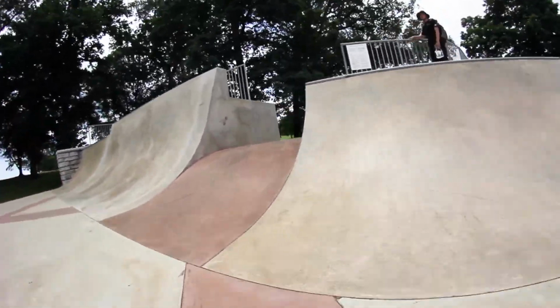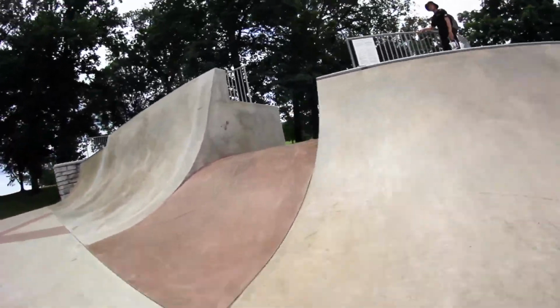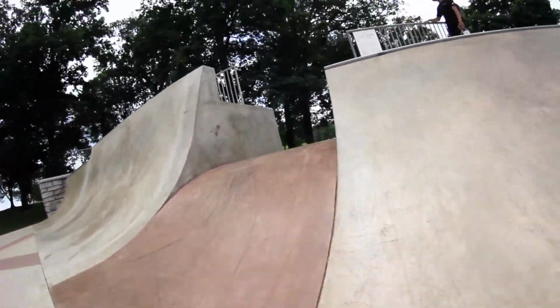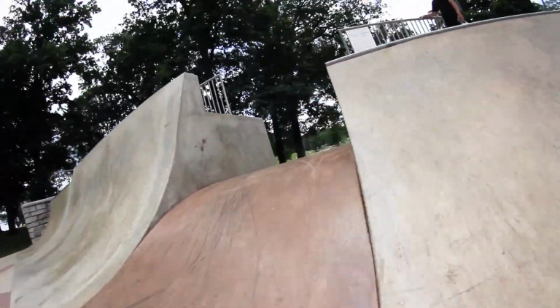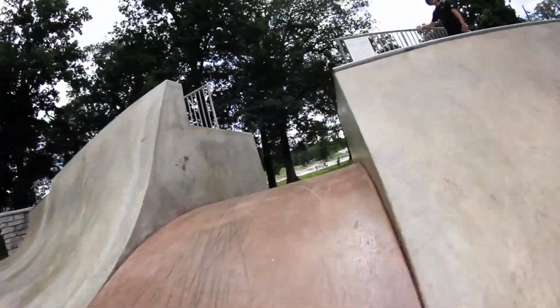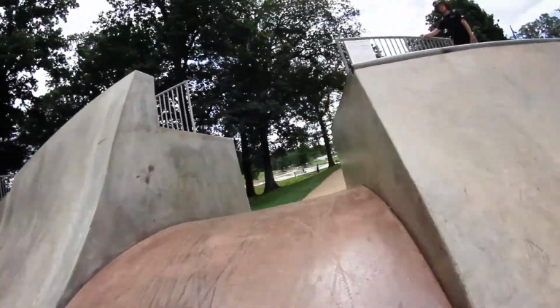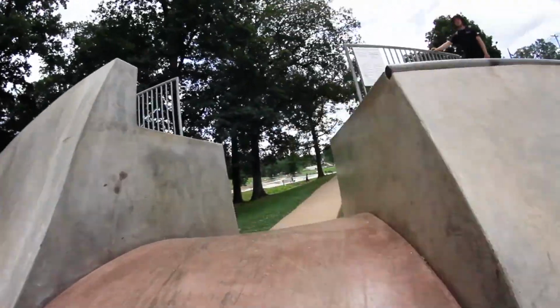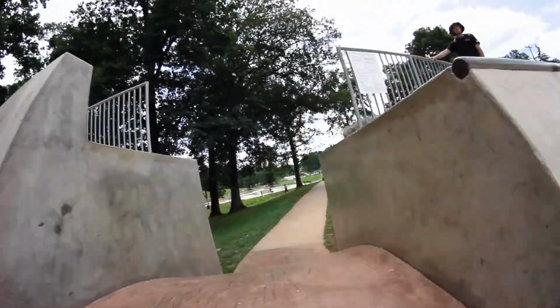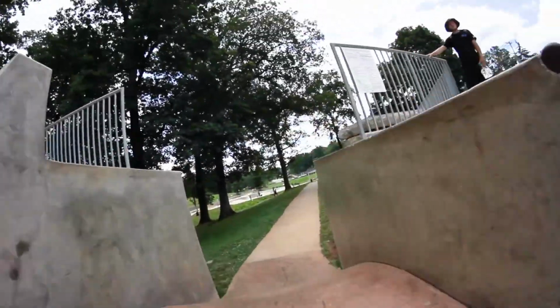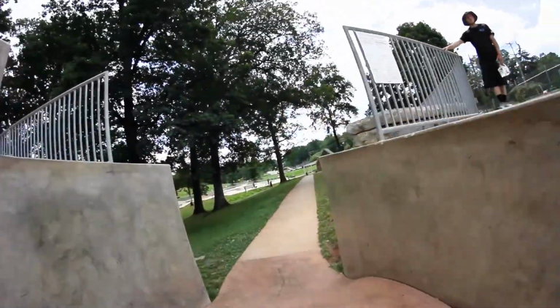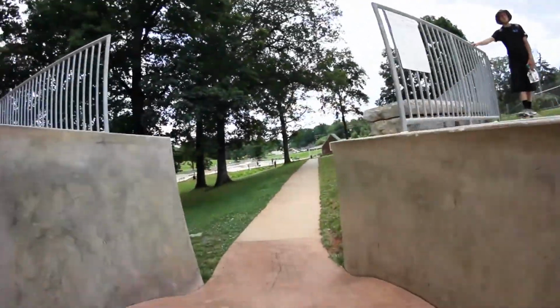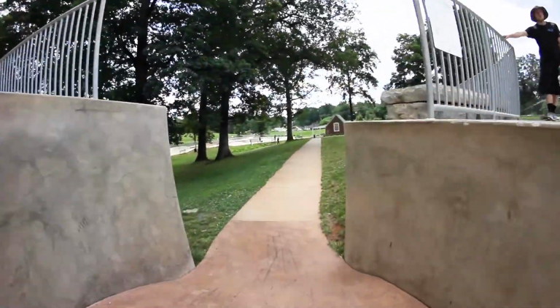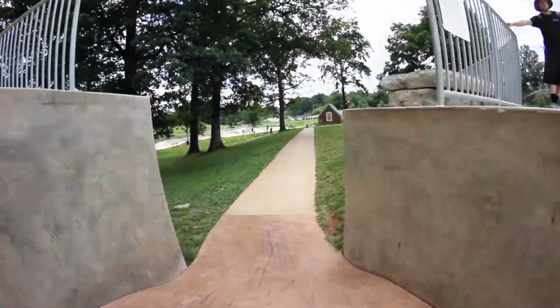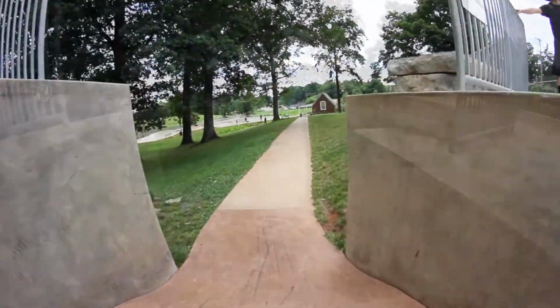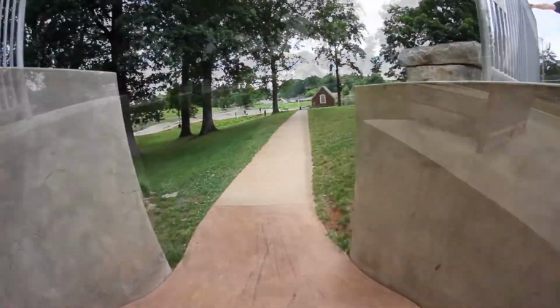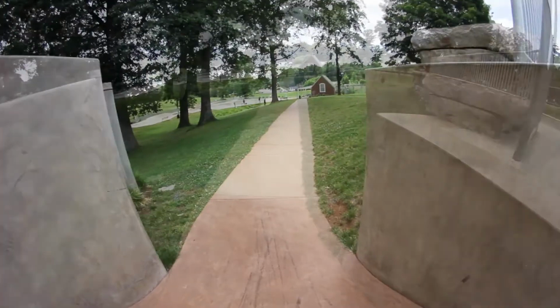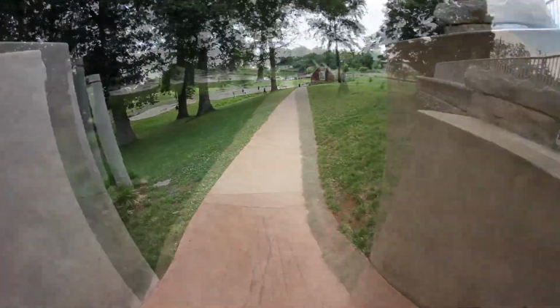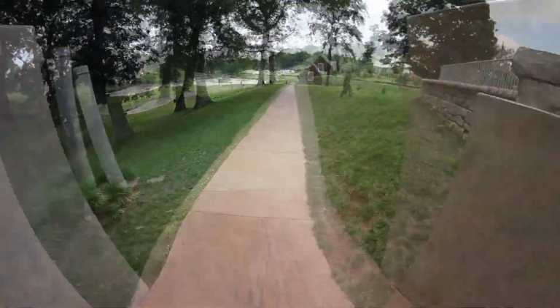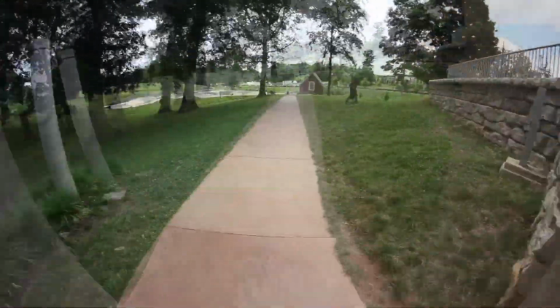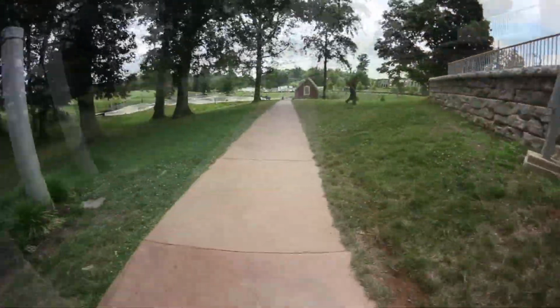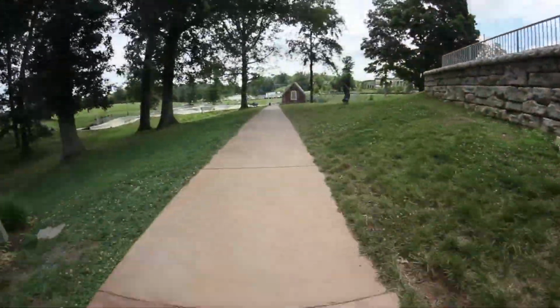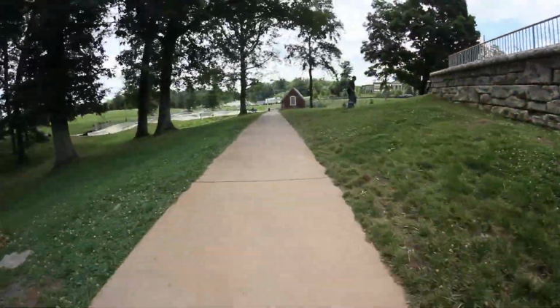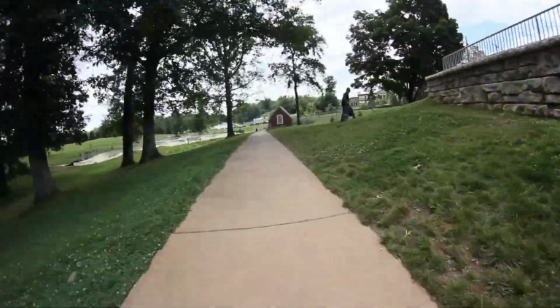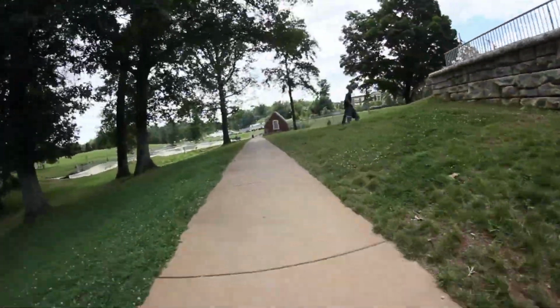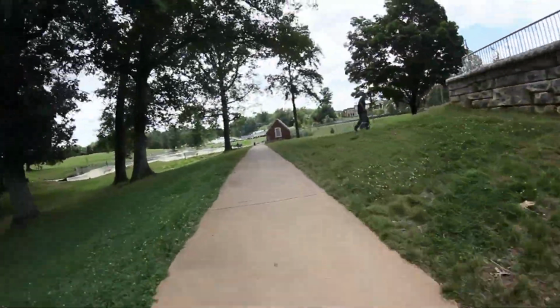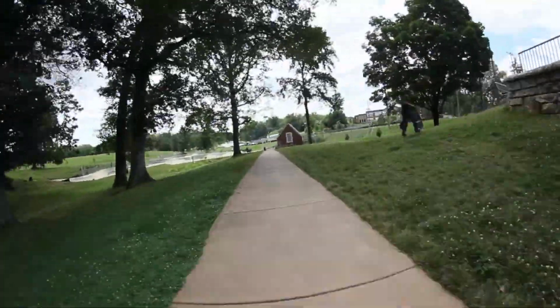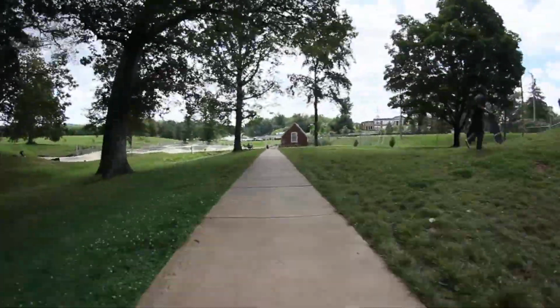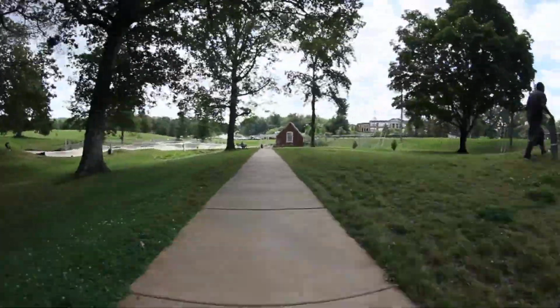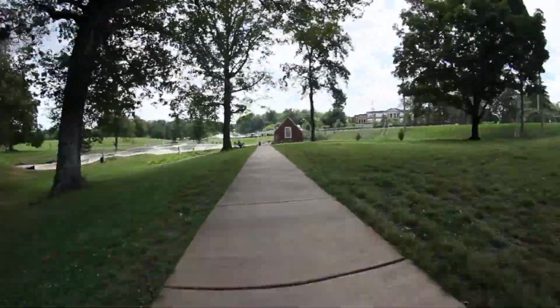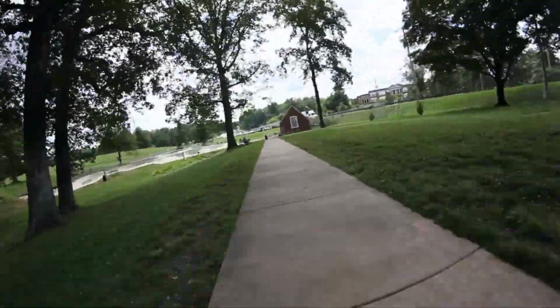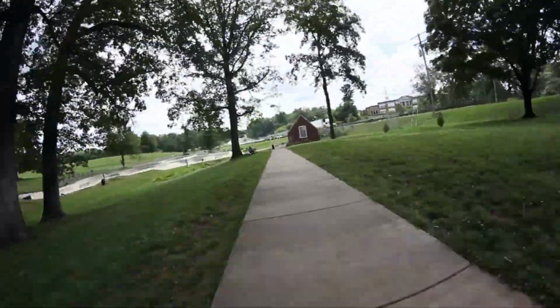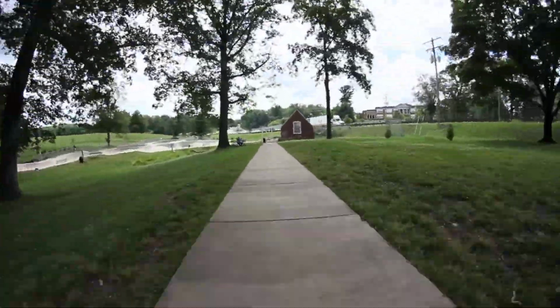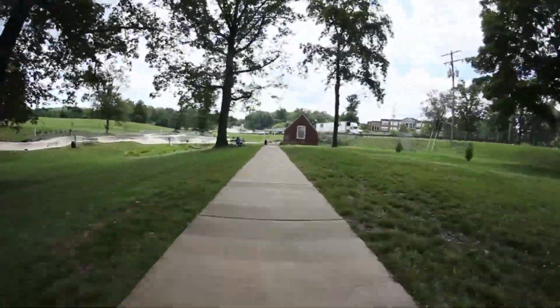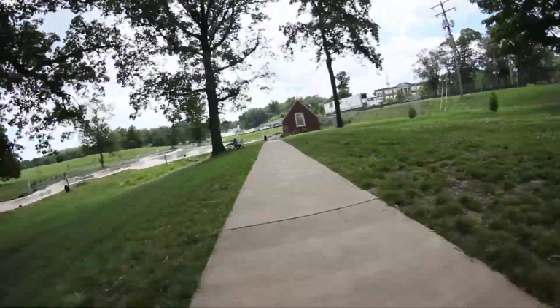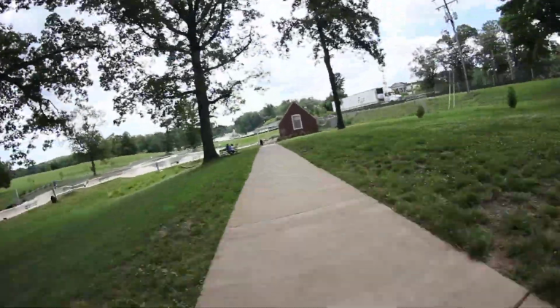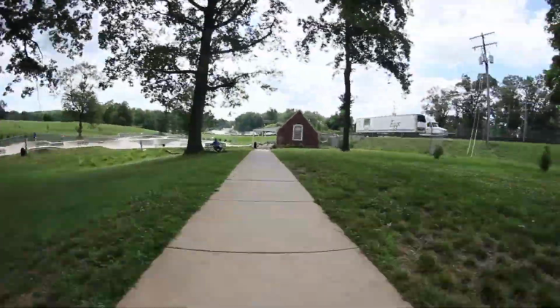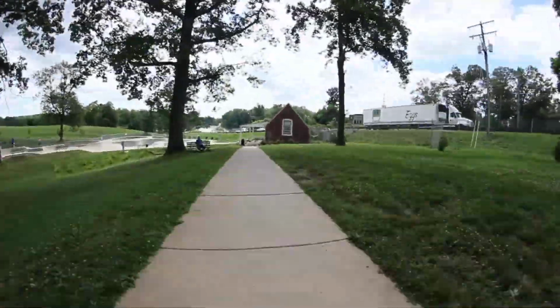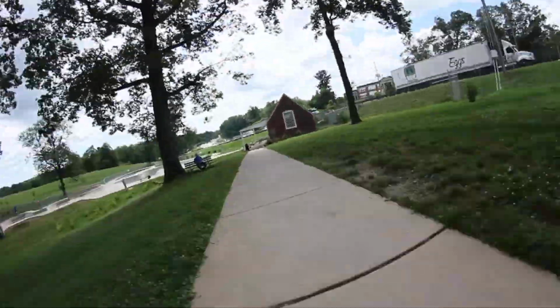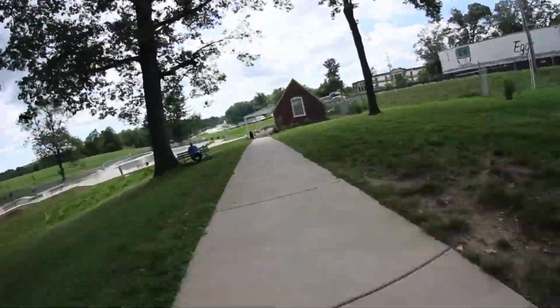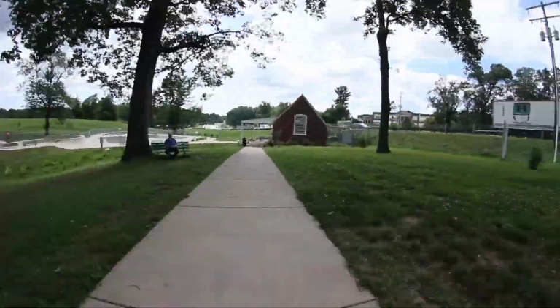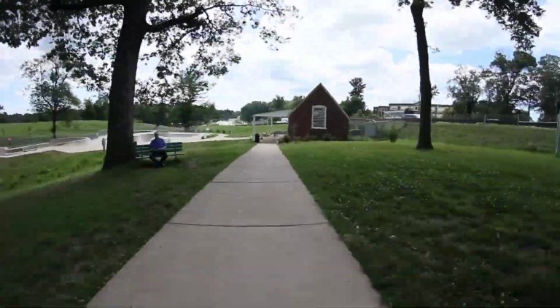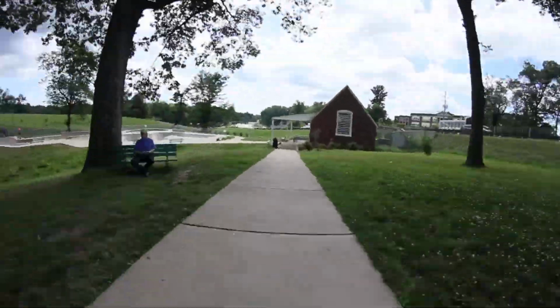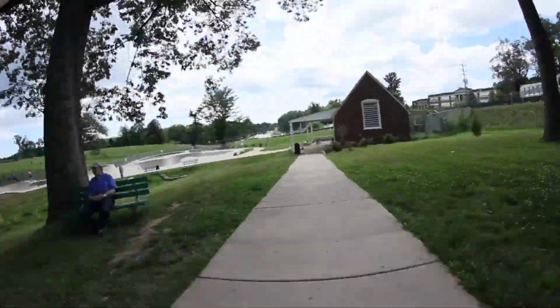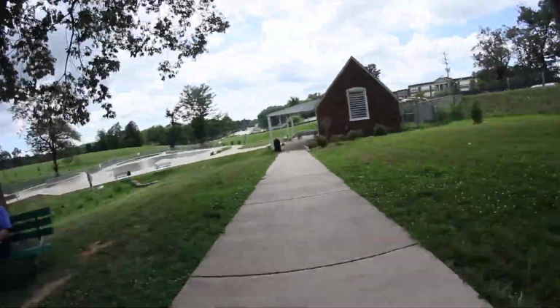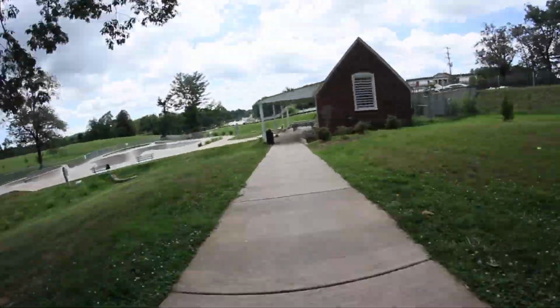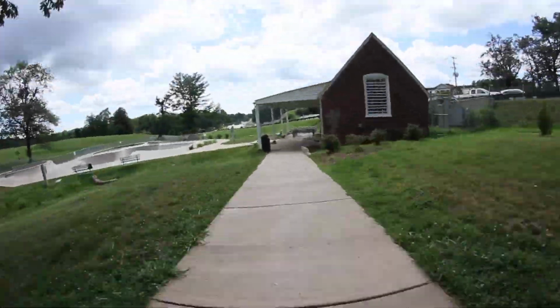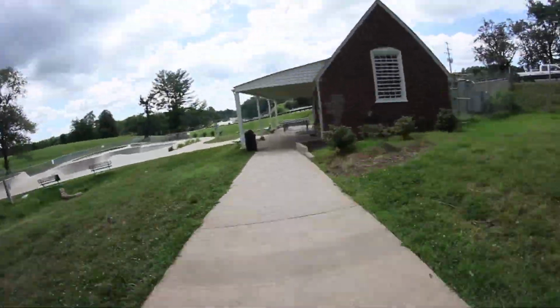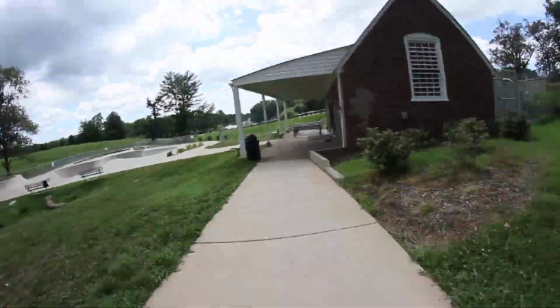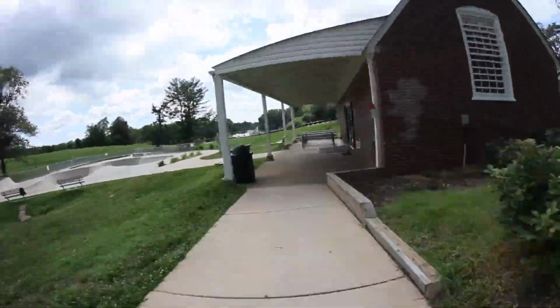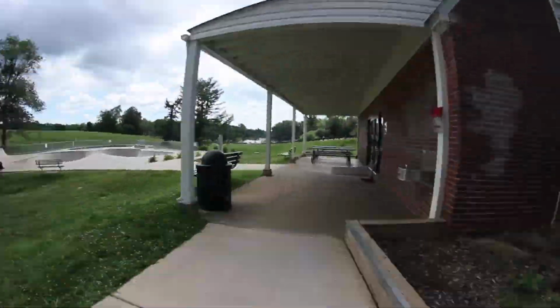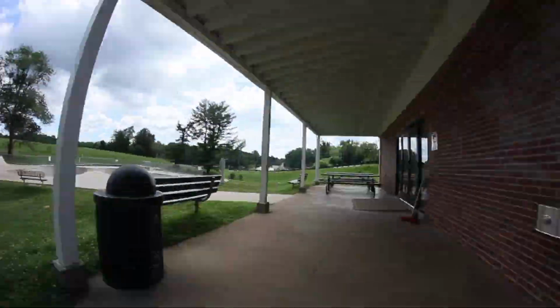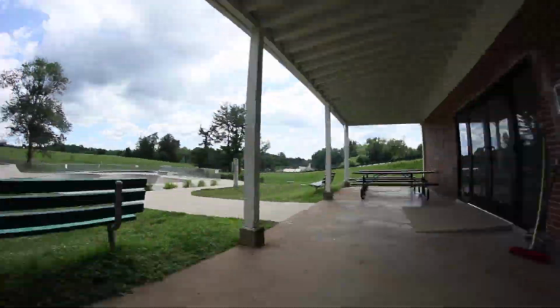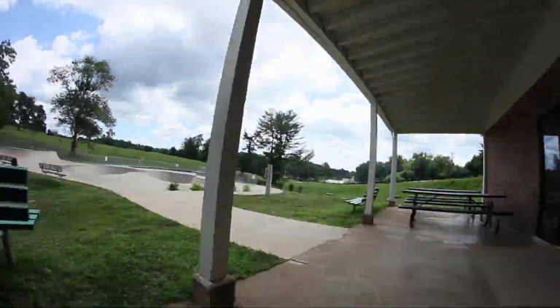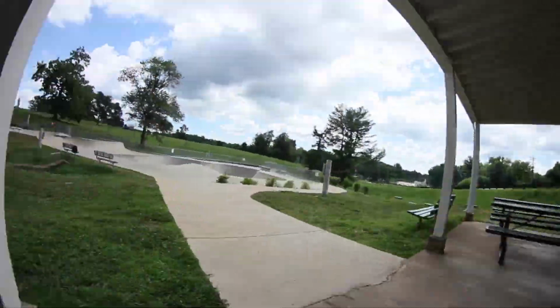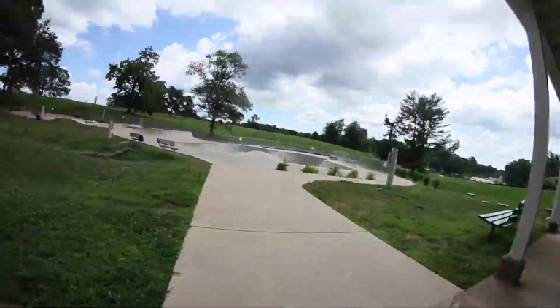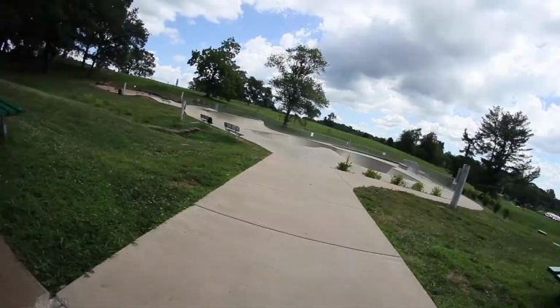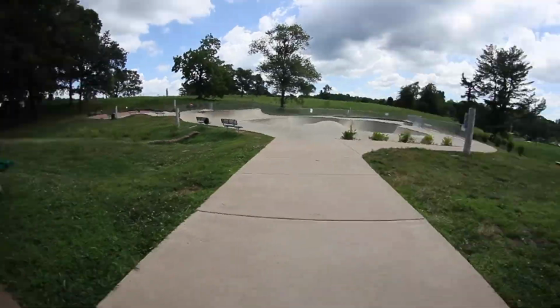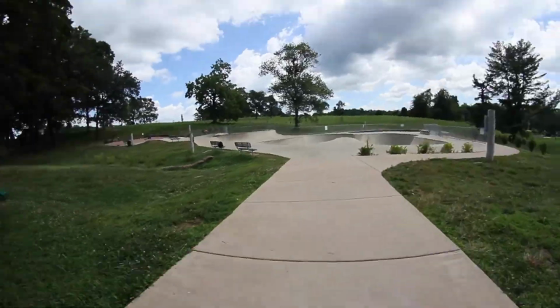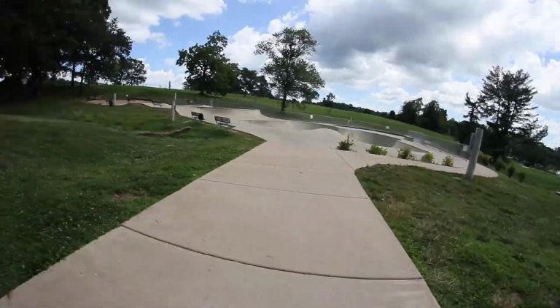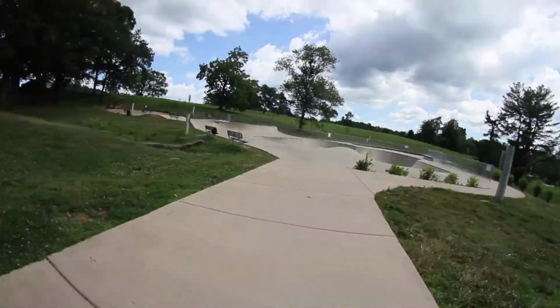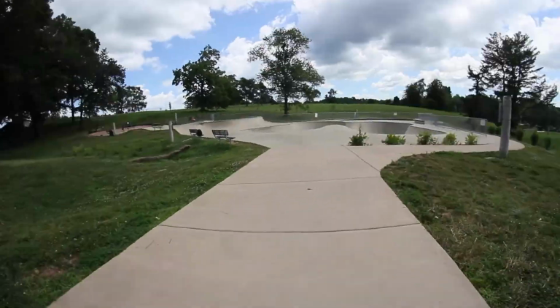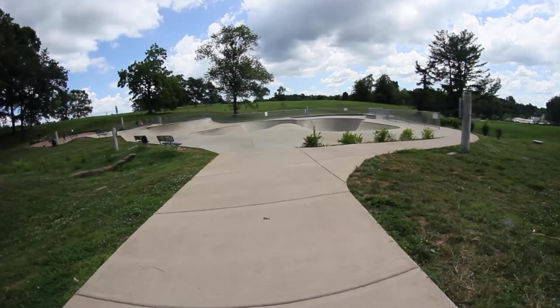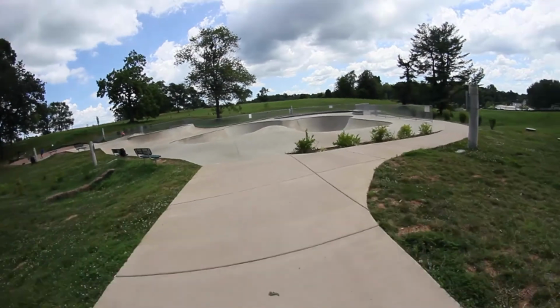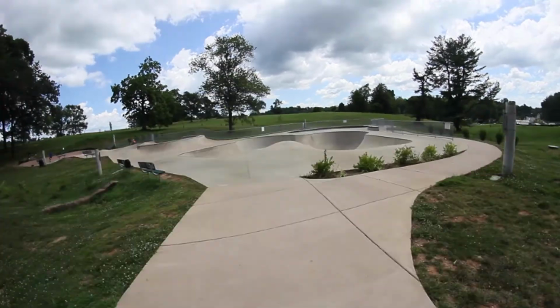To get to the back half of the skate park, just go over this rollover between the quarters, head down the sidewalk a bit, and you'll find the bowl section of the skate park.